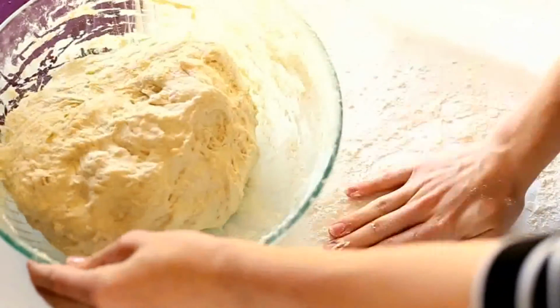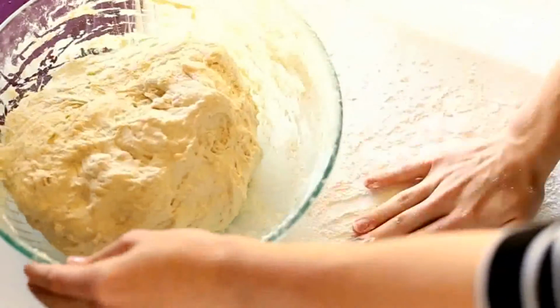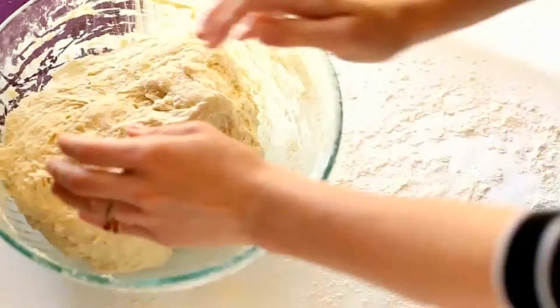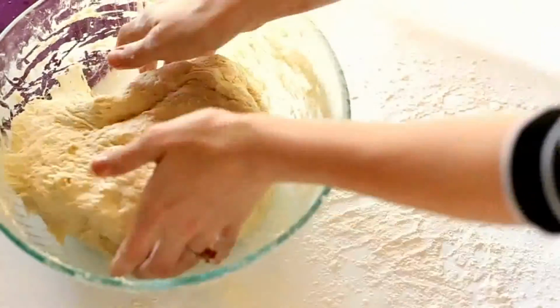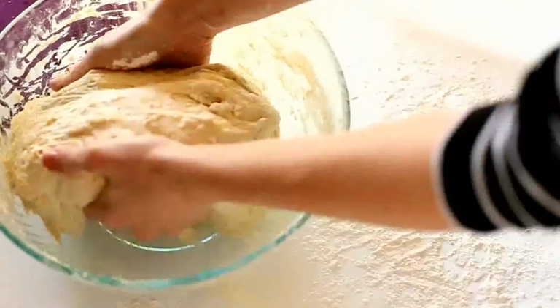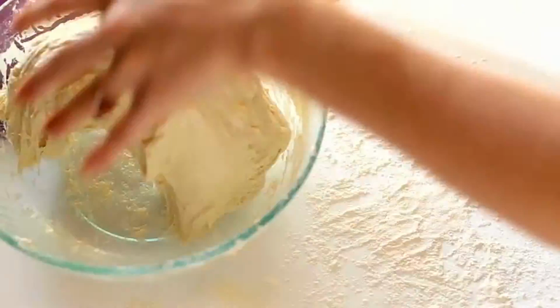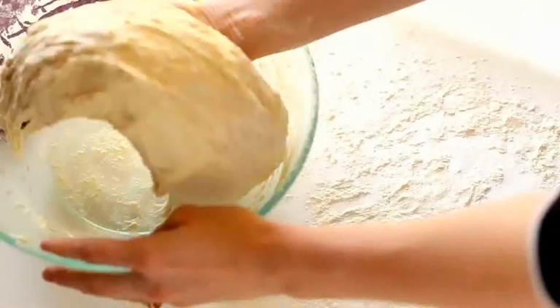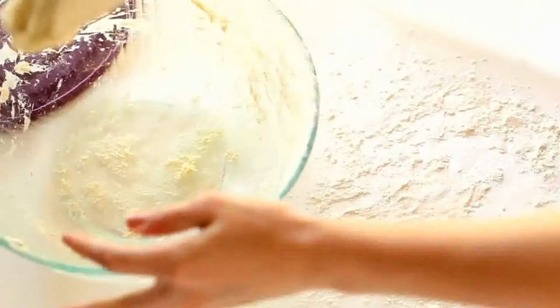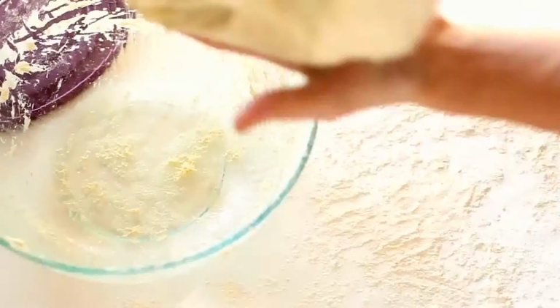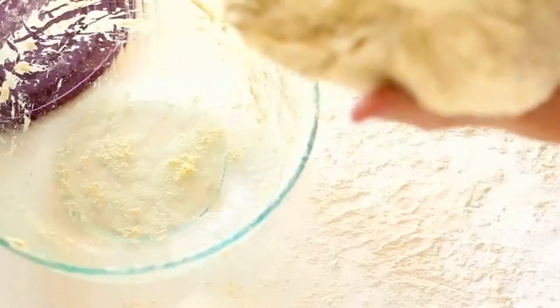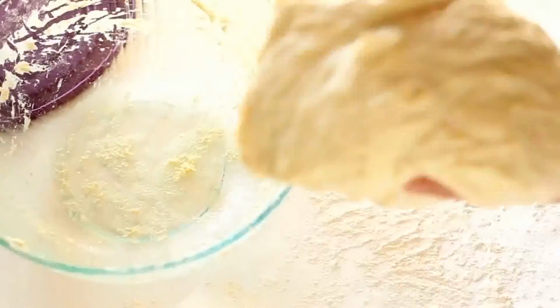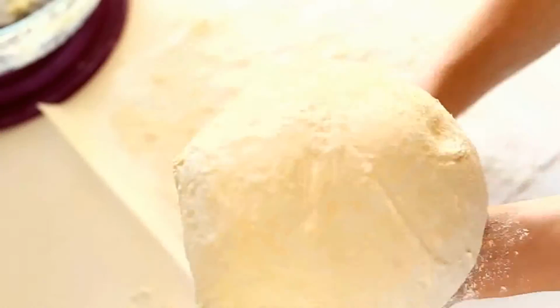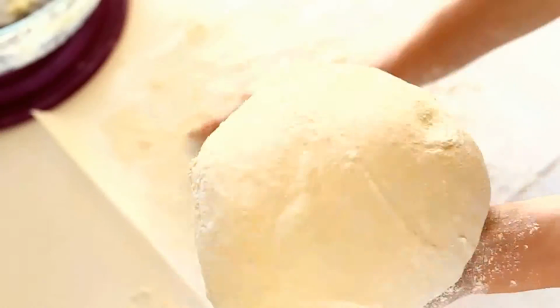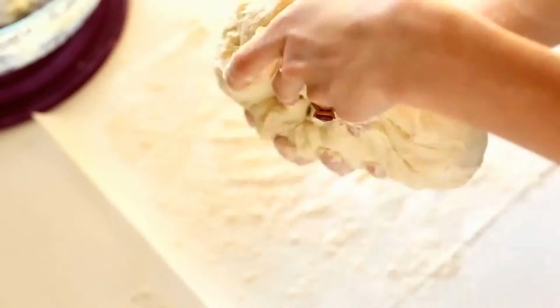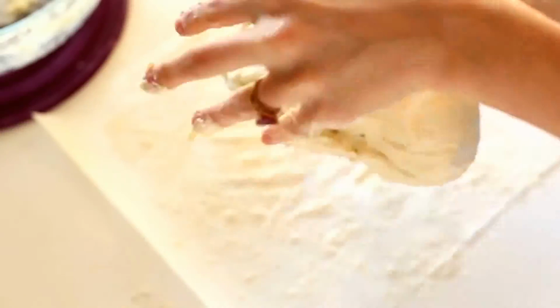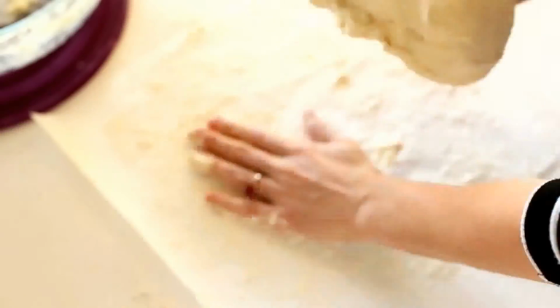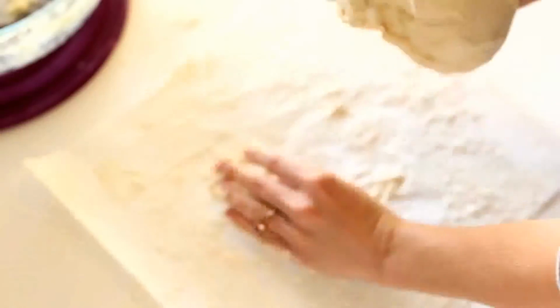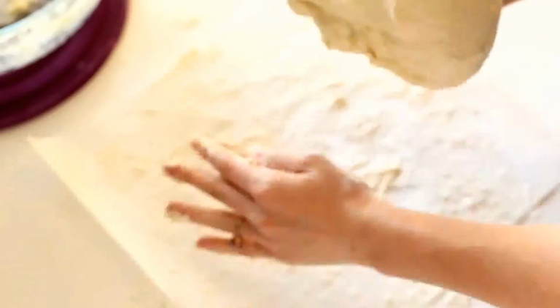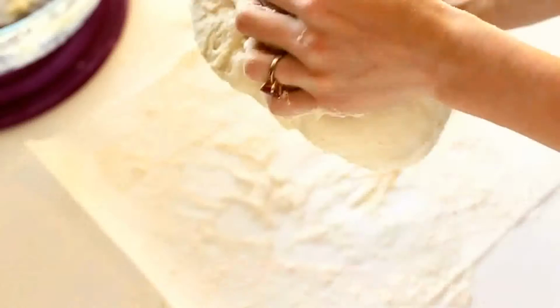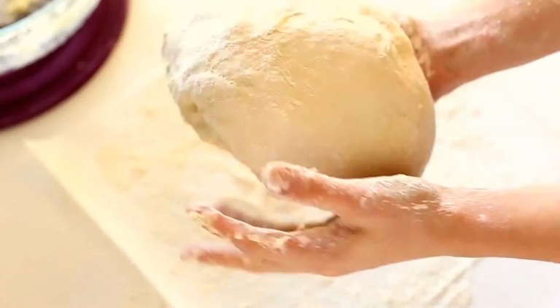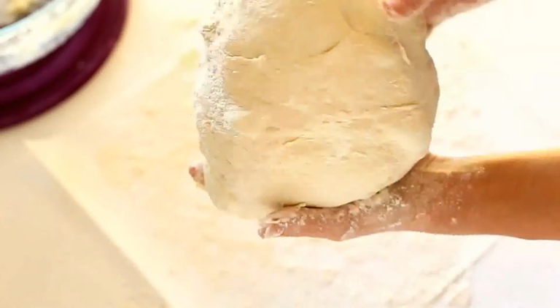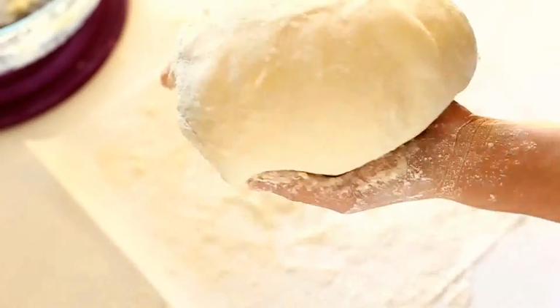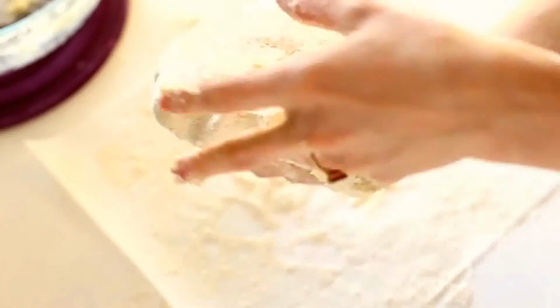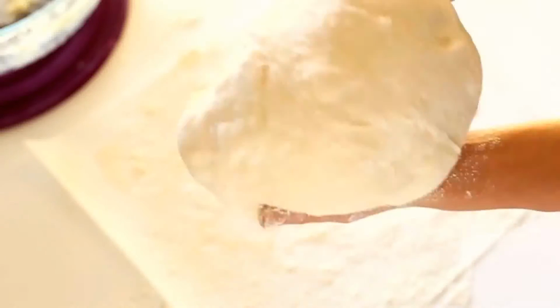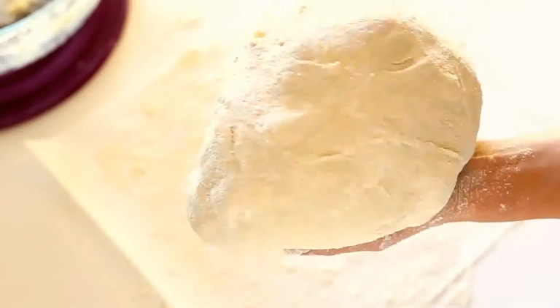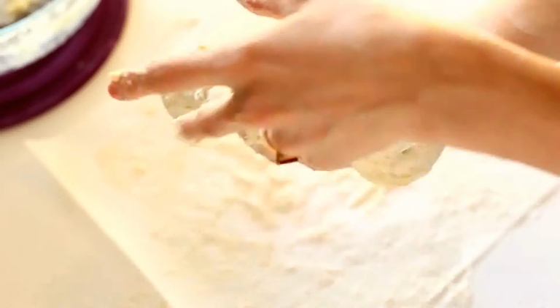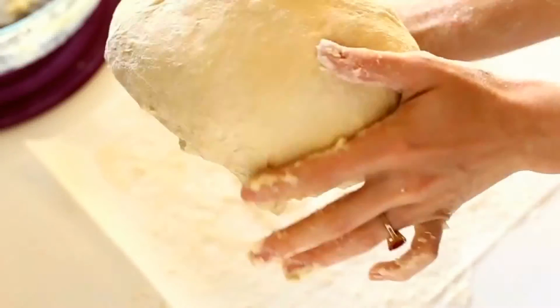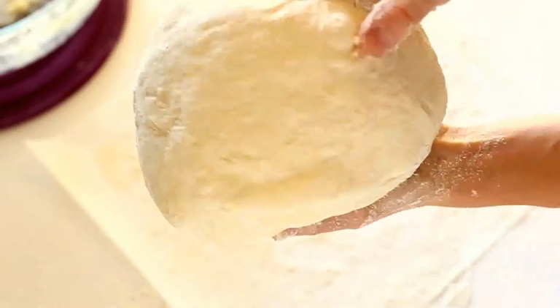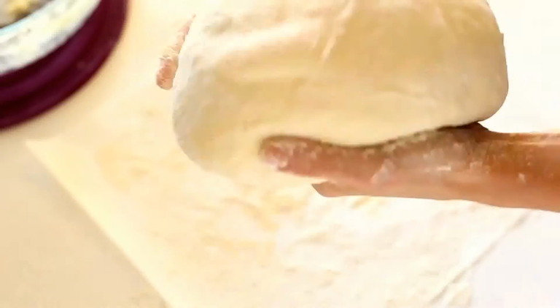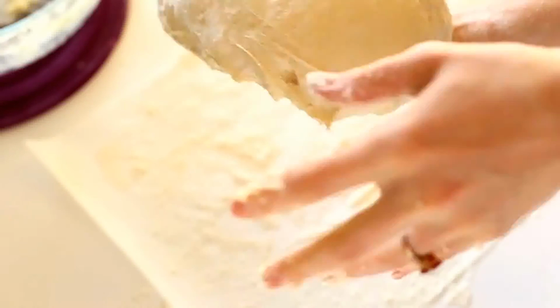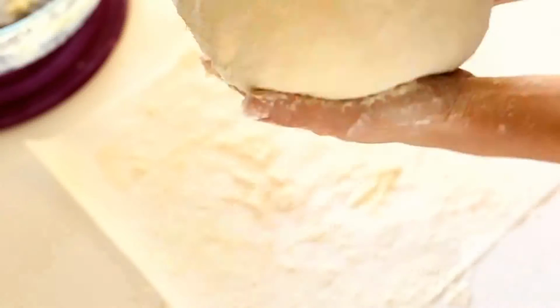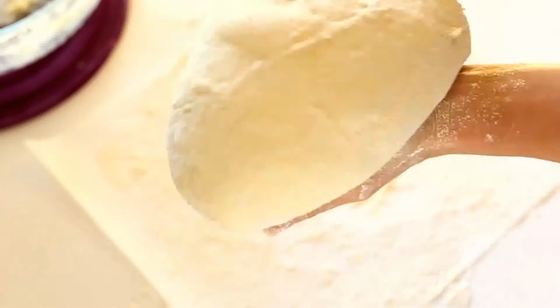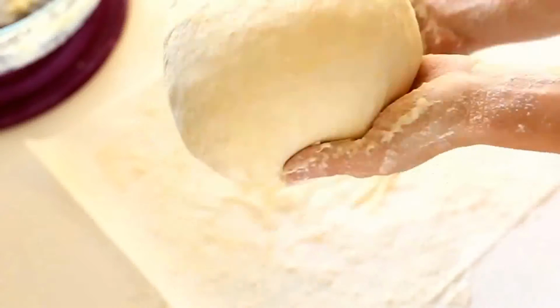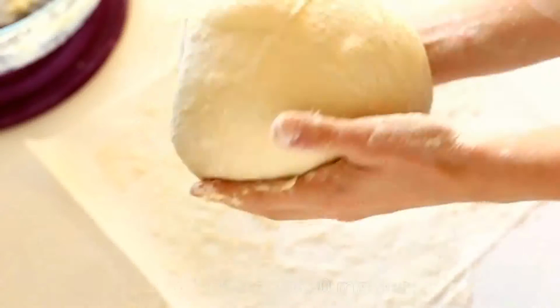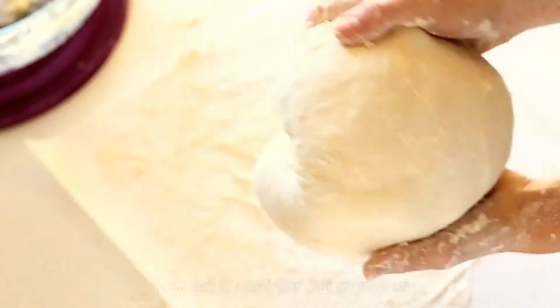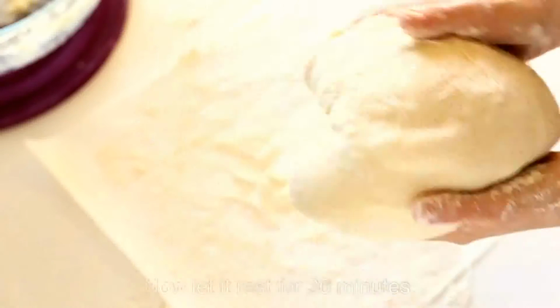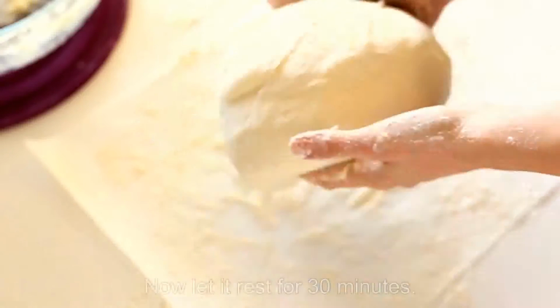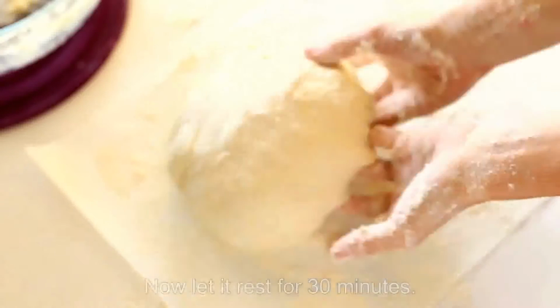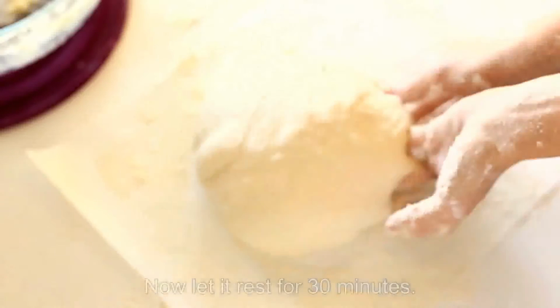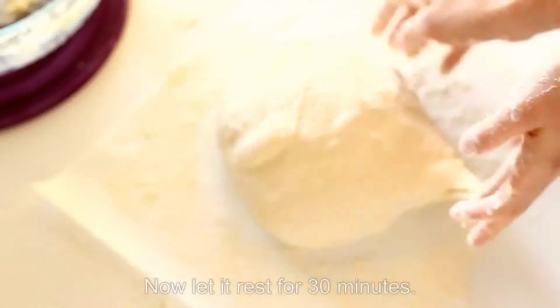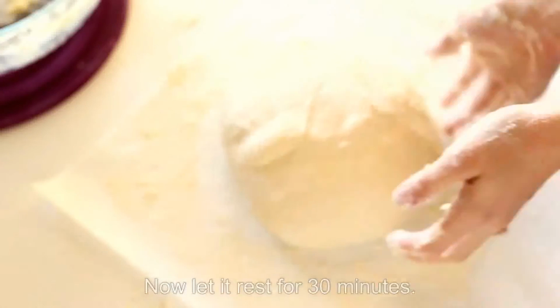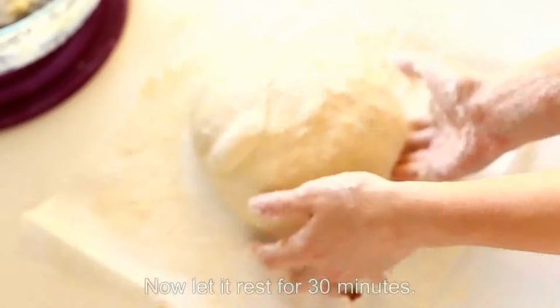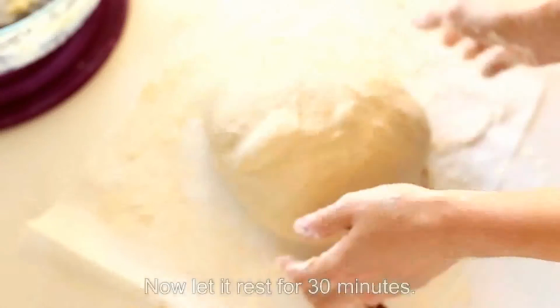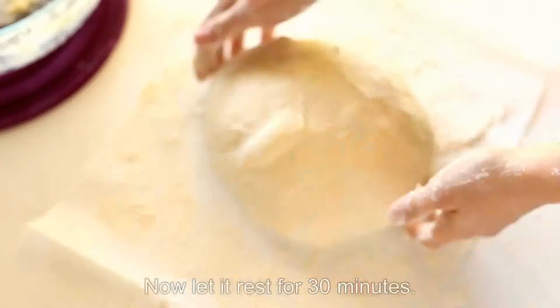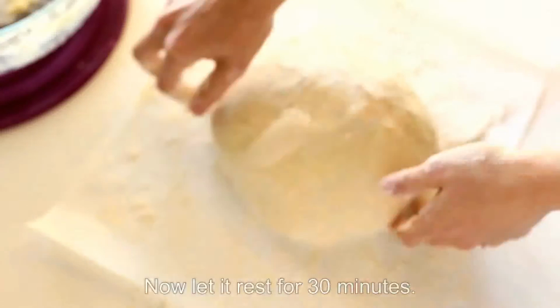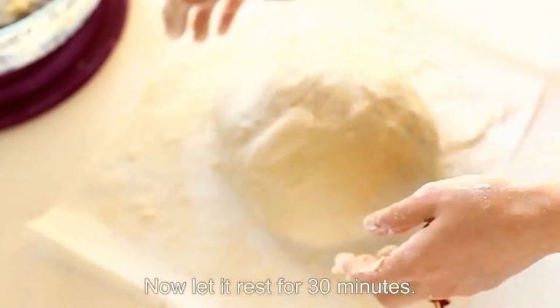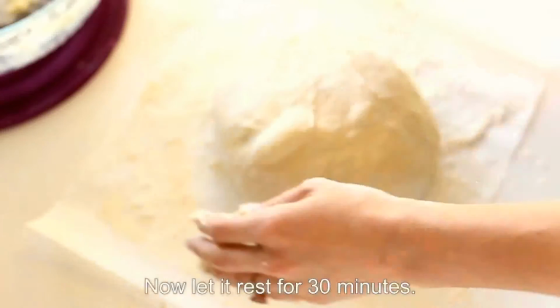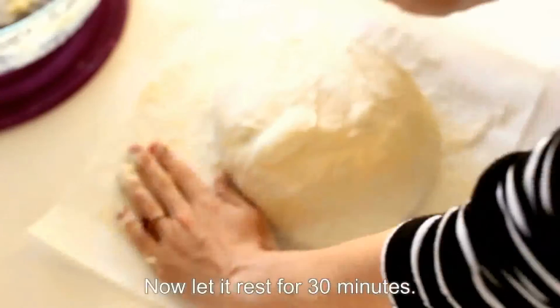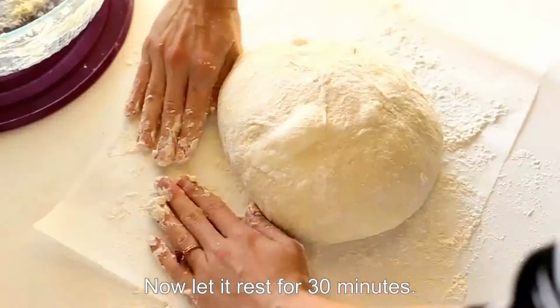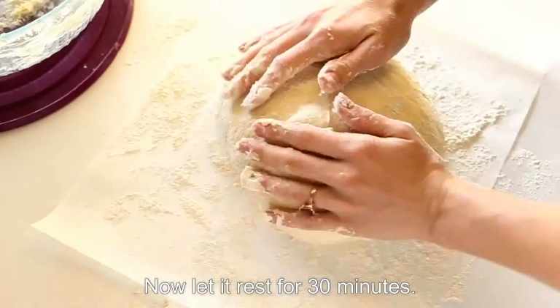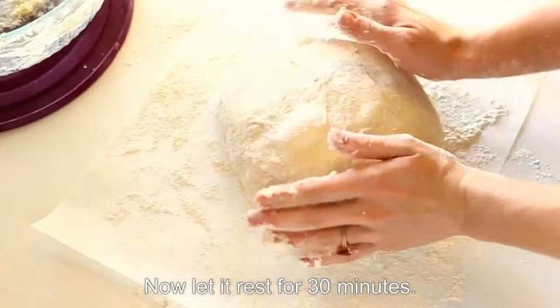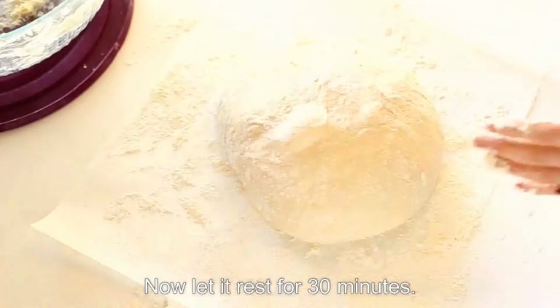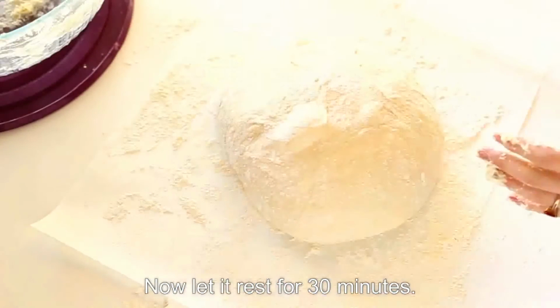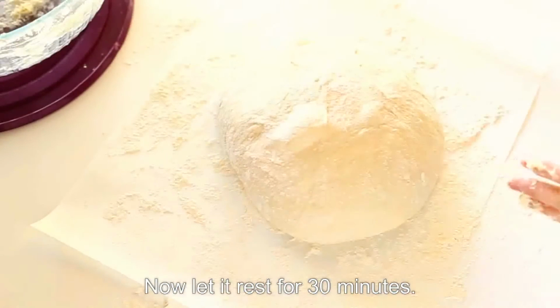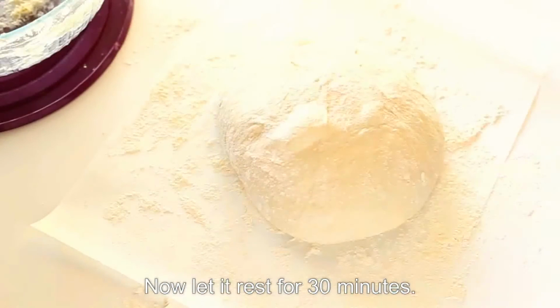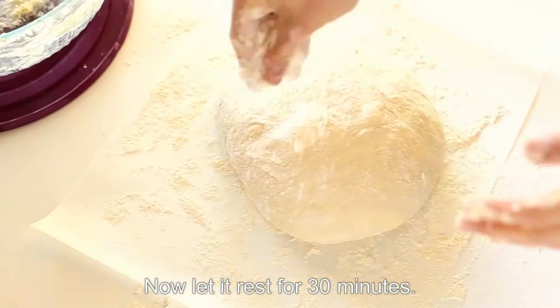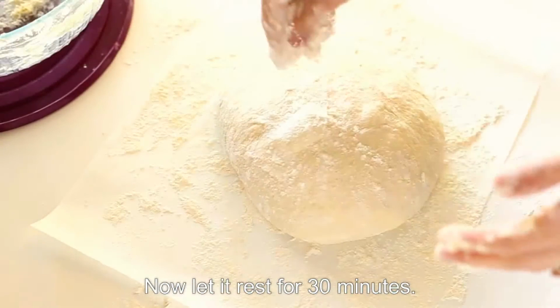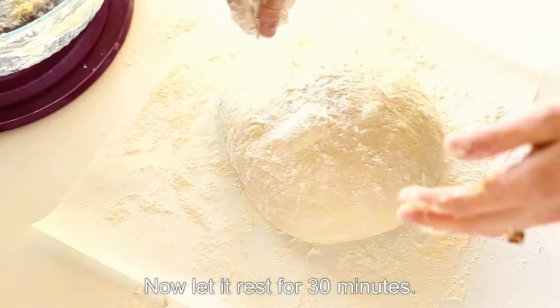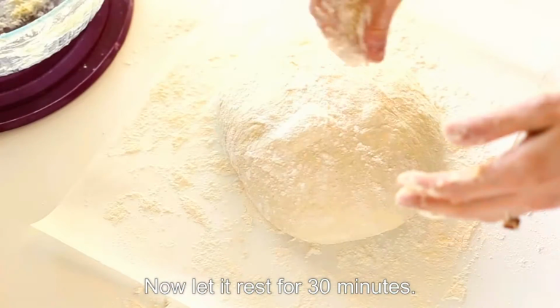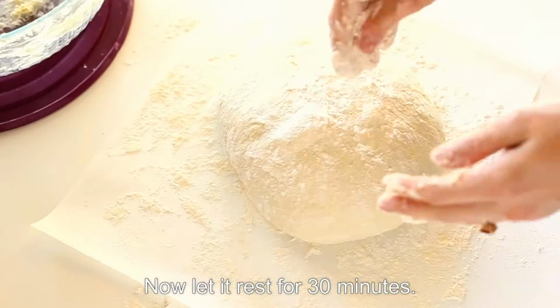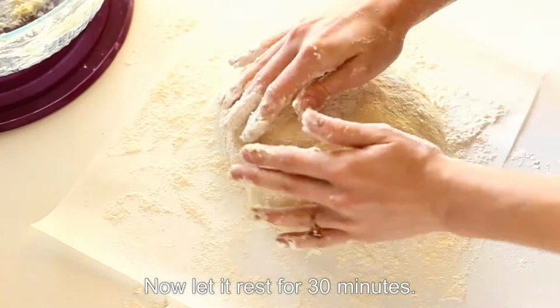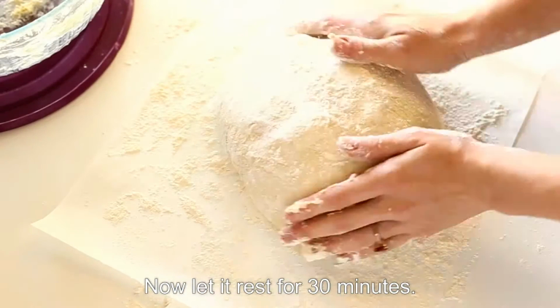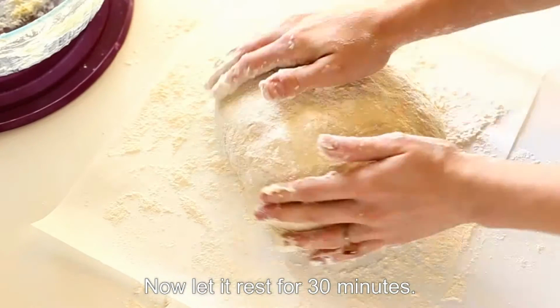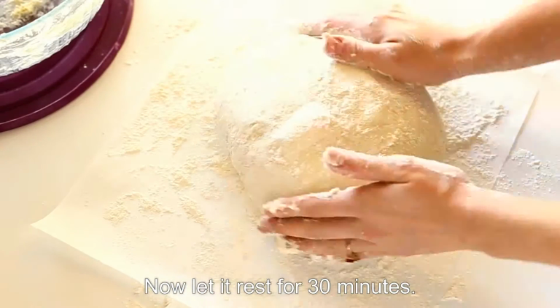Carefully place your dough with parchment paper inside the Dutch oven. Cover and bake for 30 minutes.